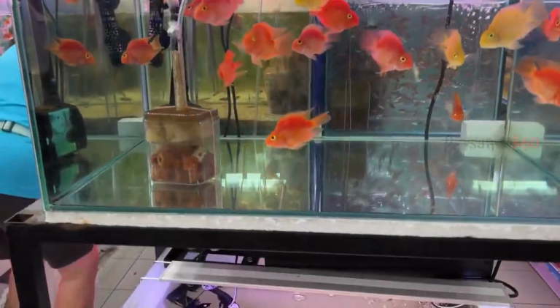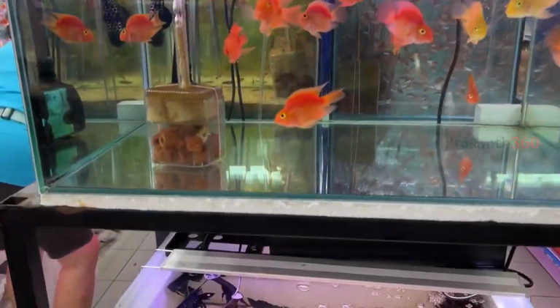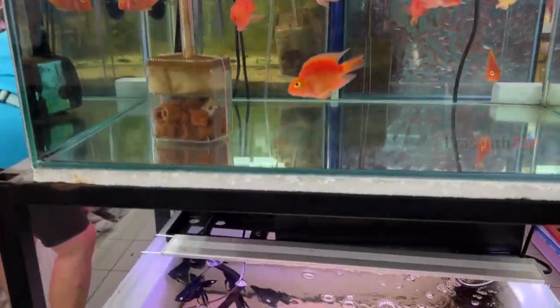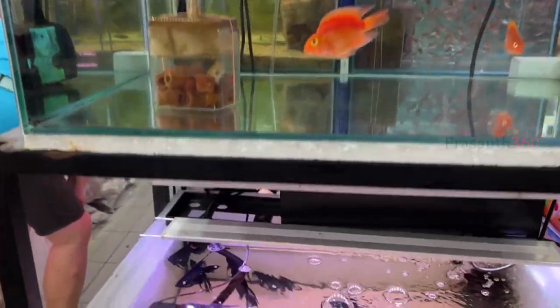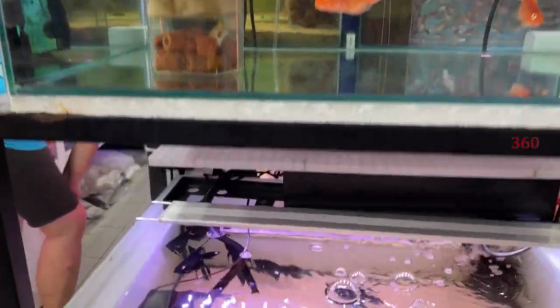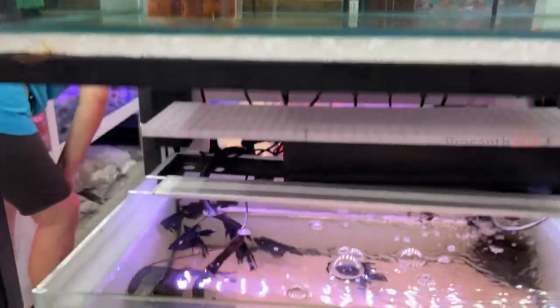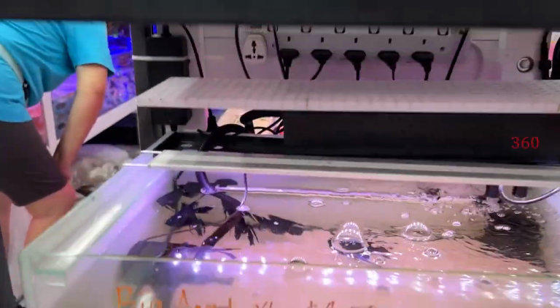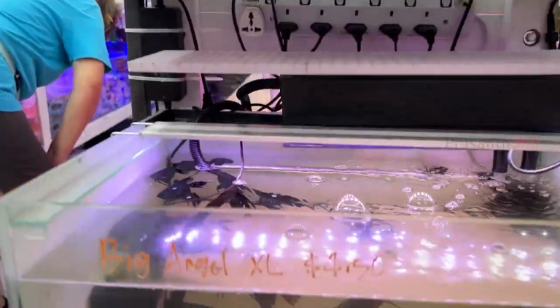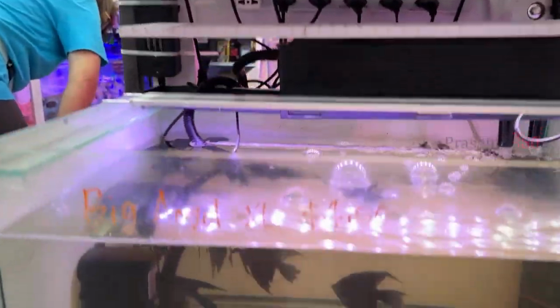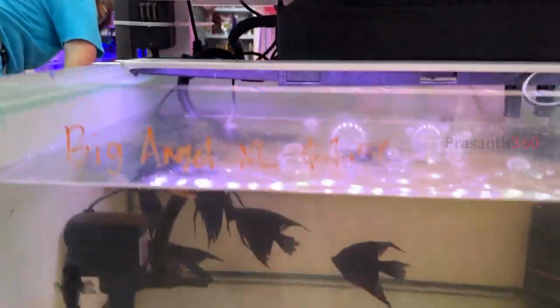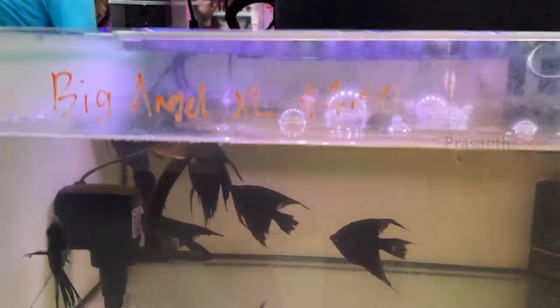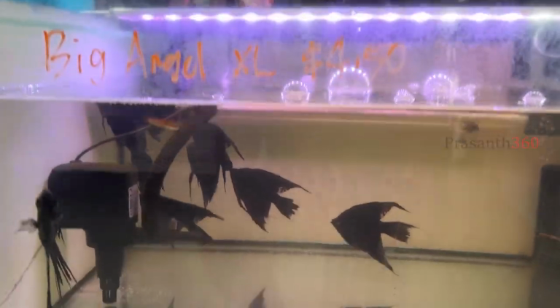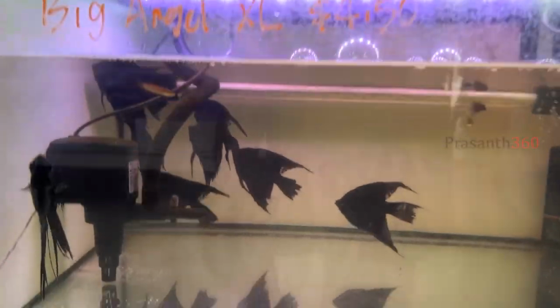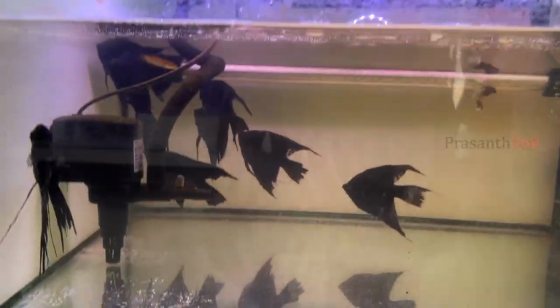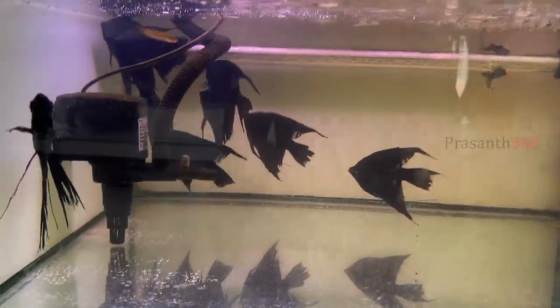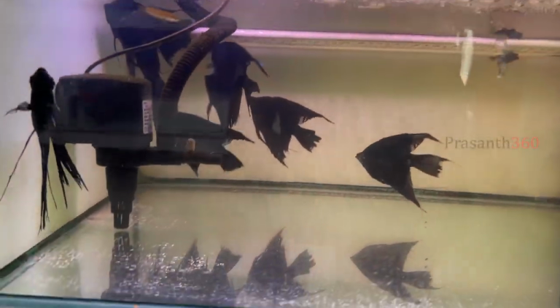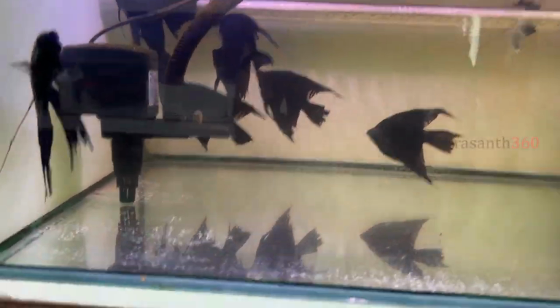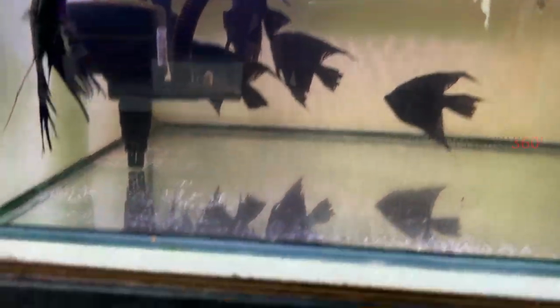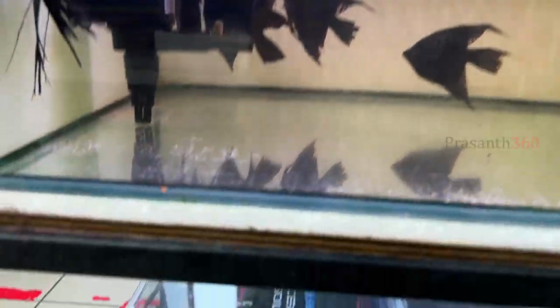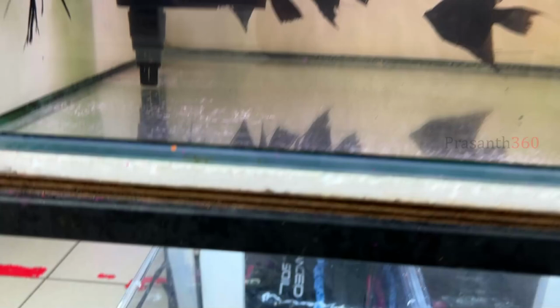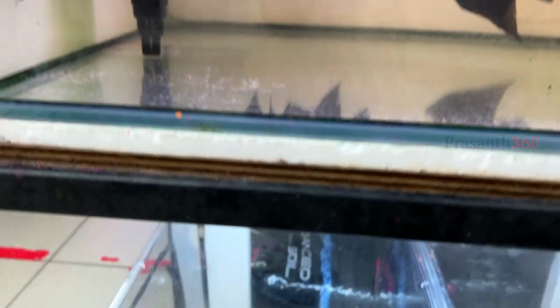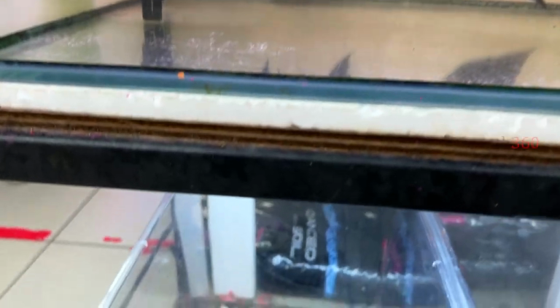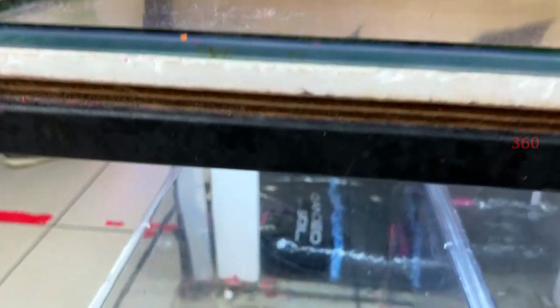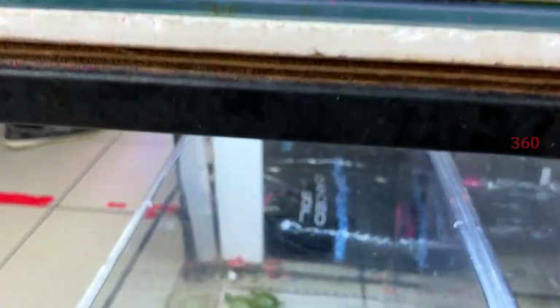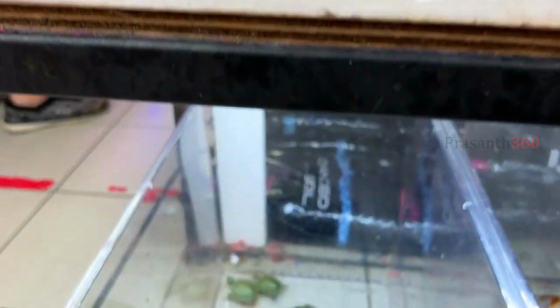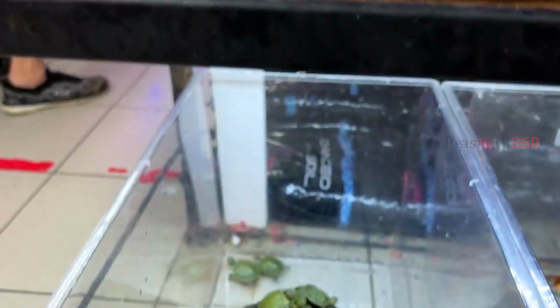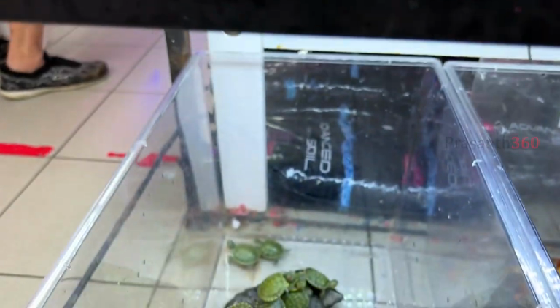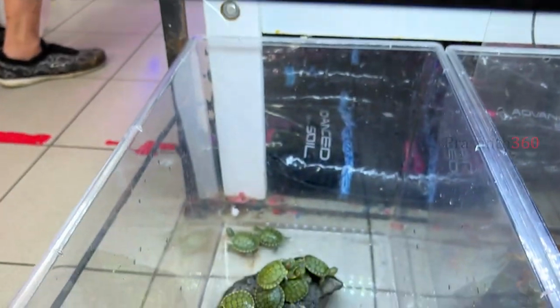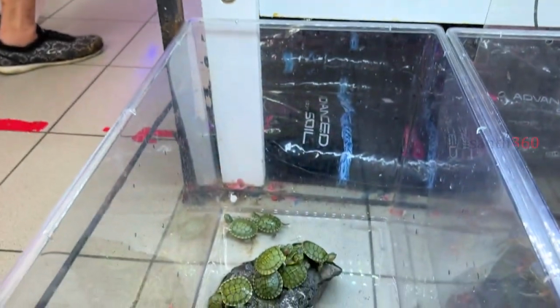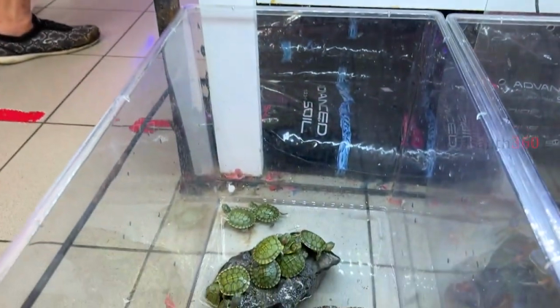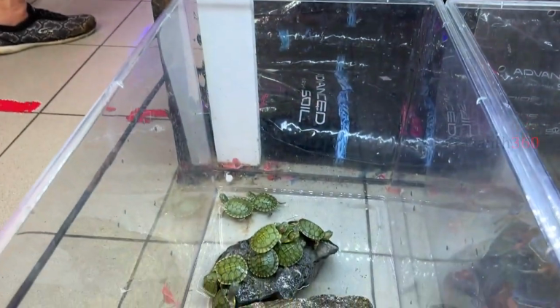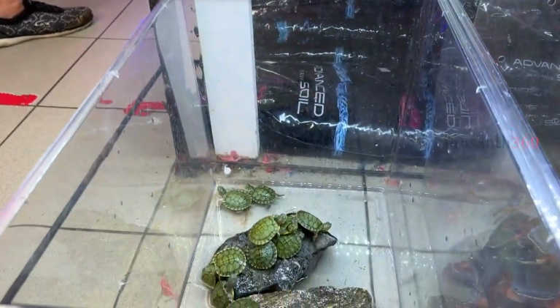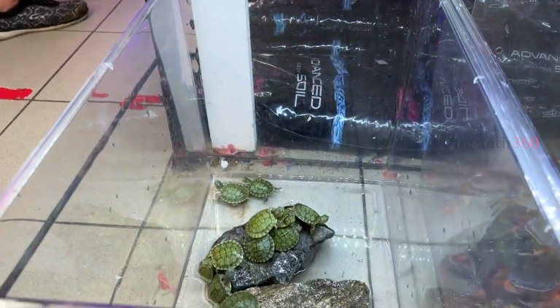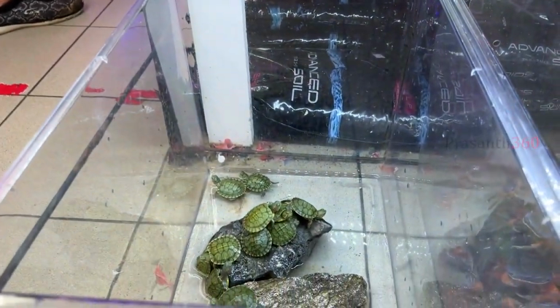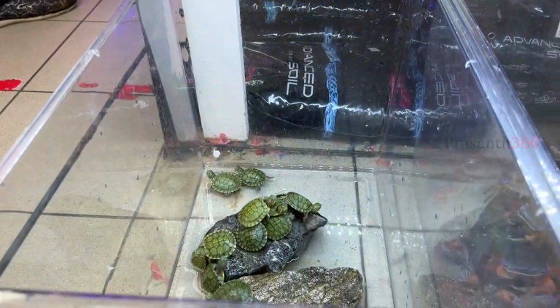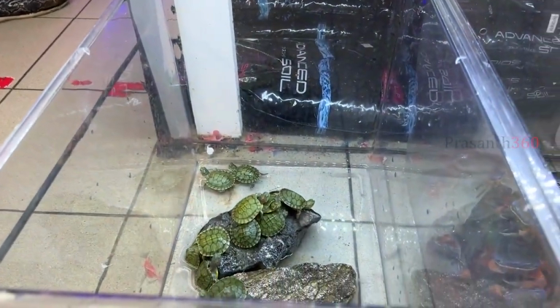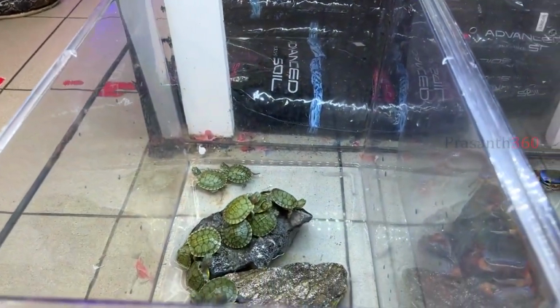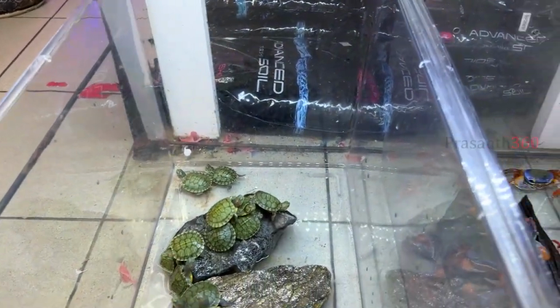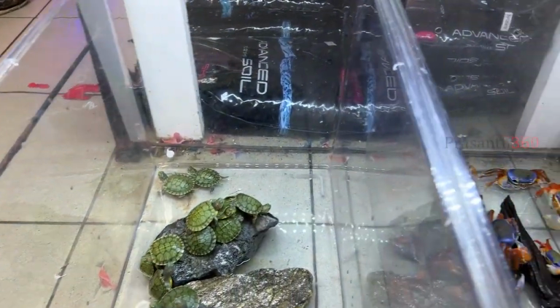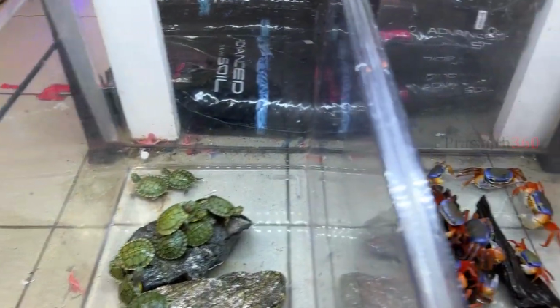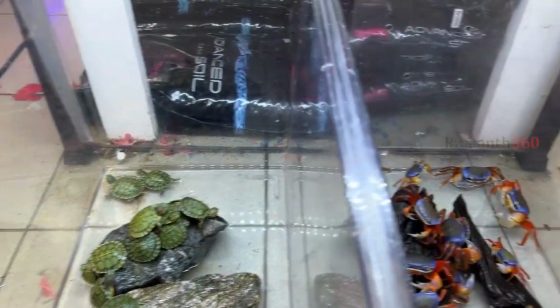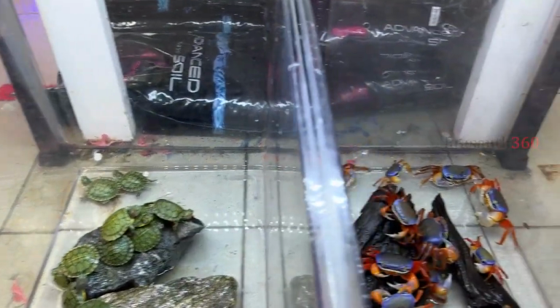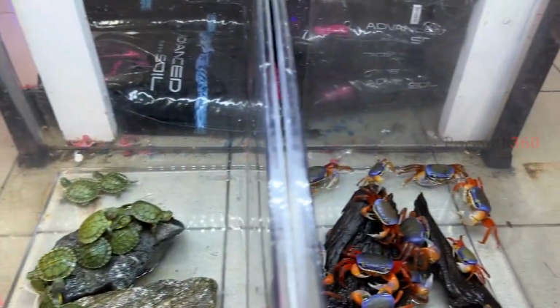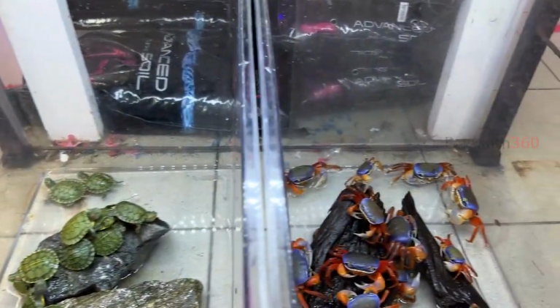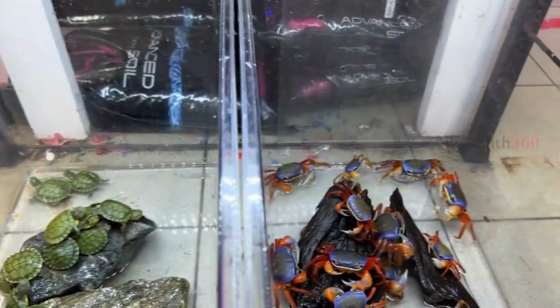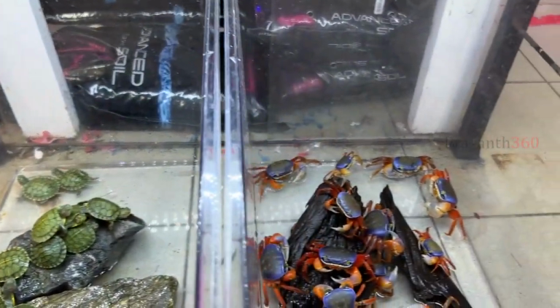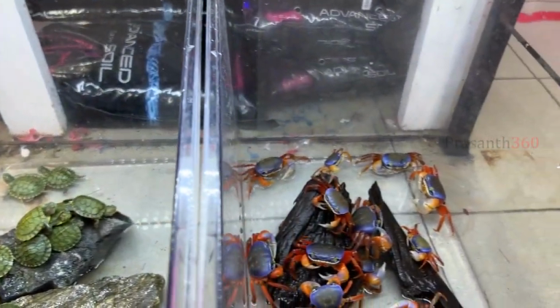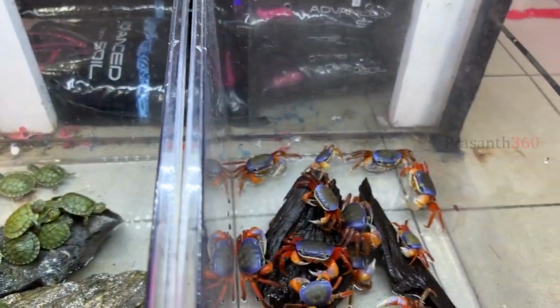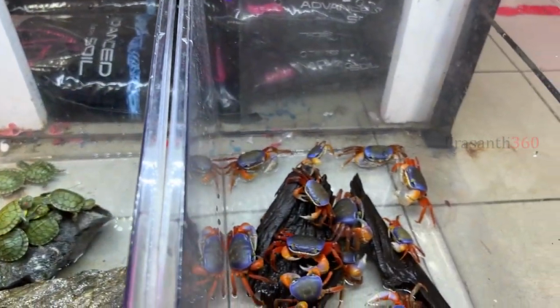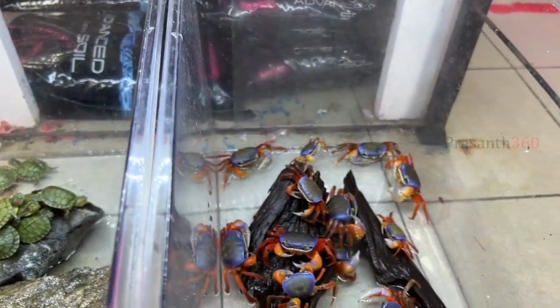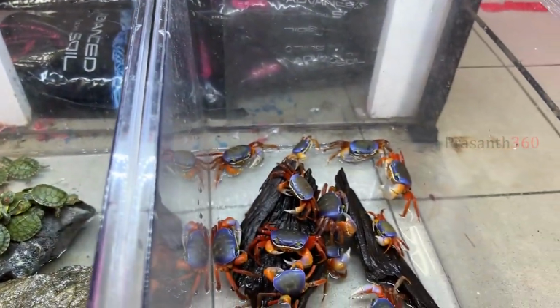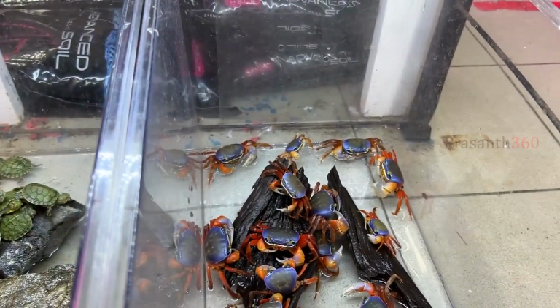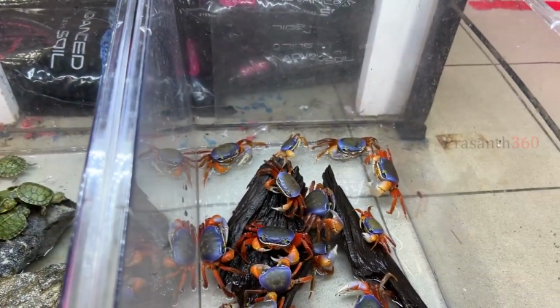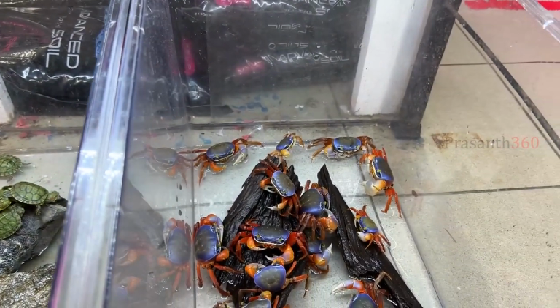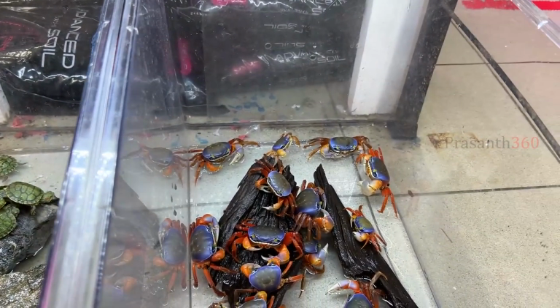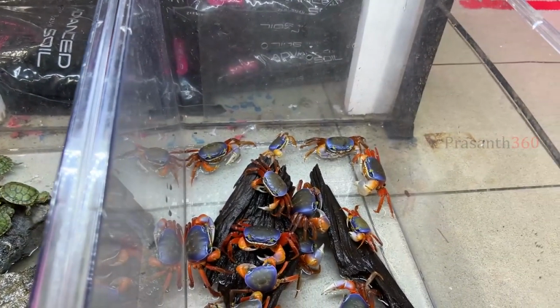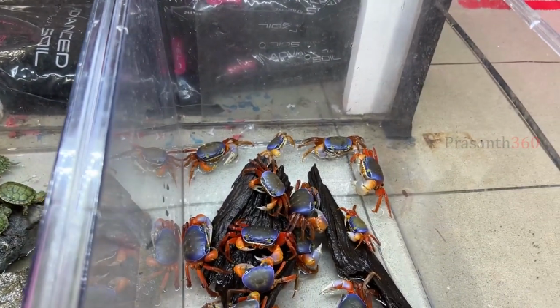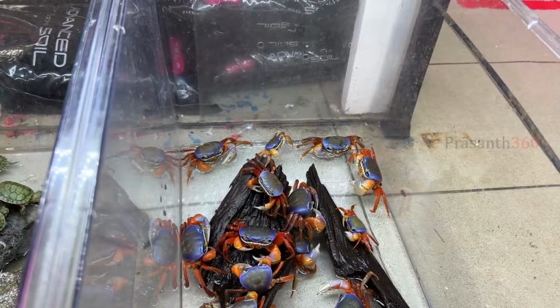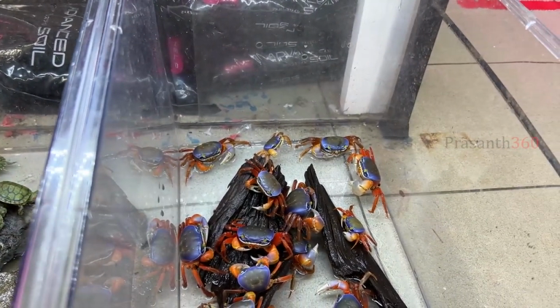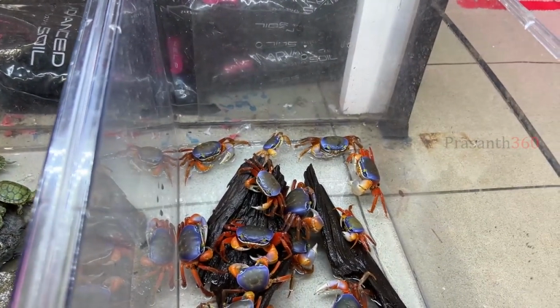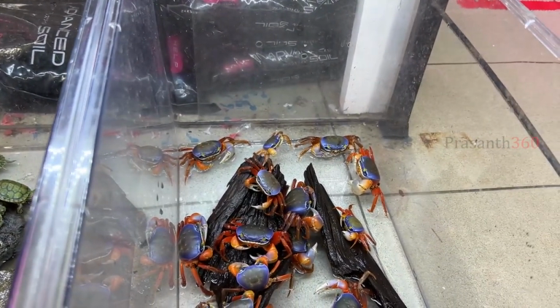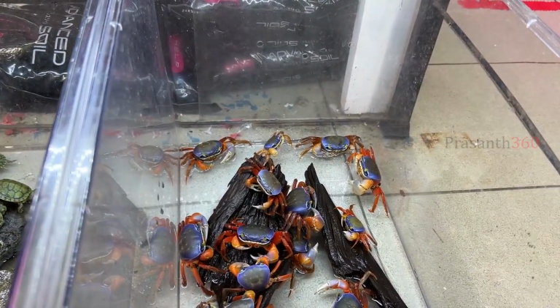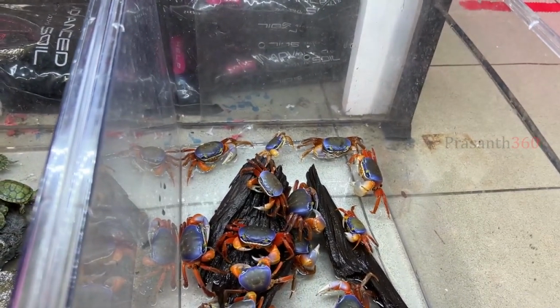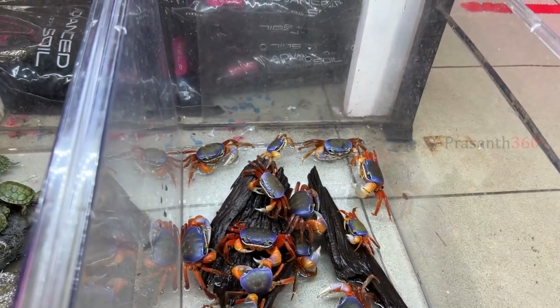There are also black angel fish, black ghost angel, turtle, crab, and many varieties.